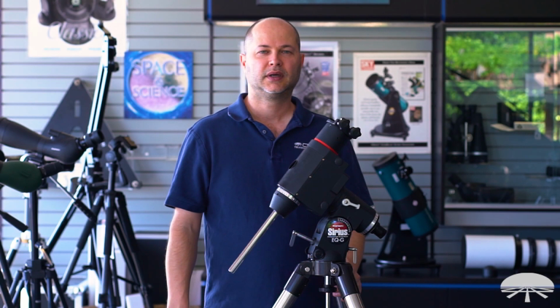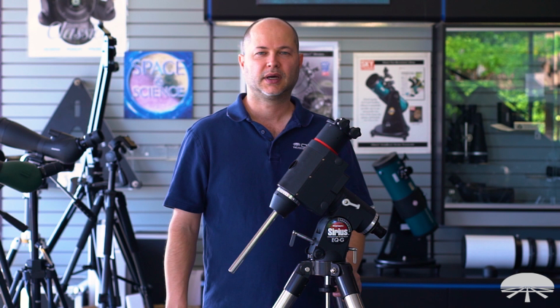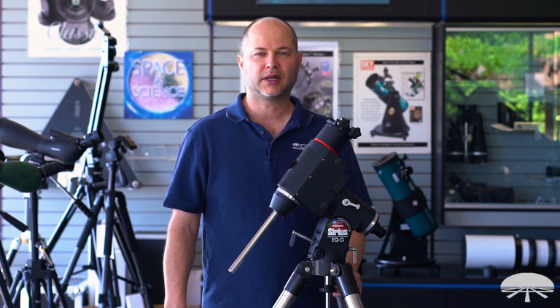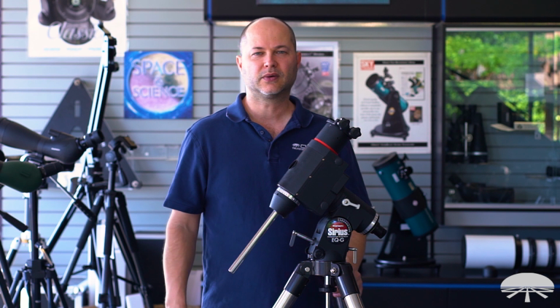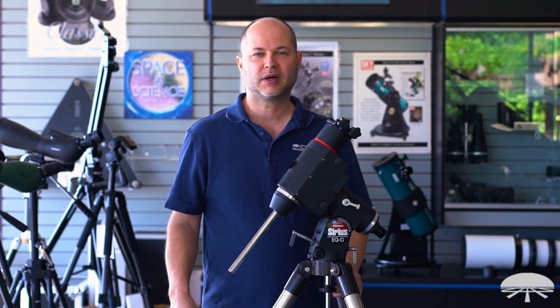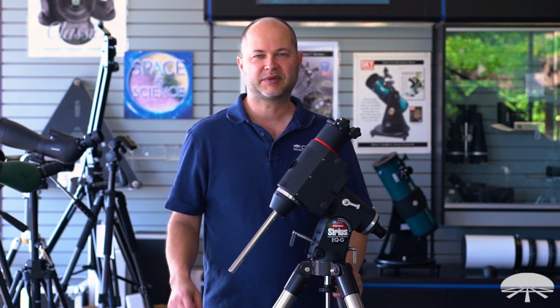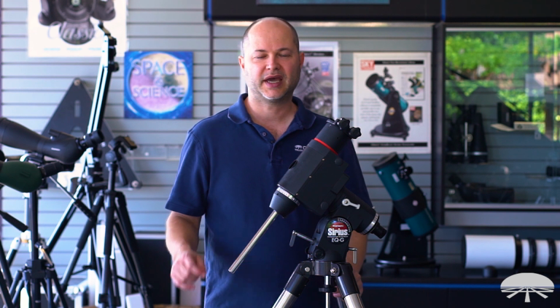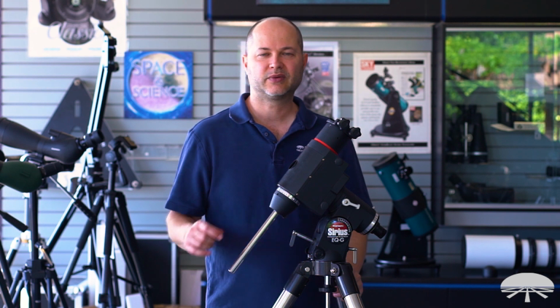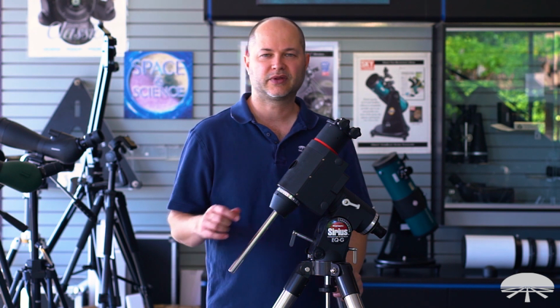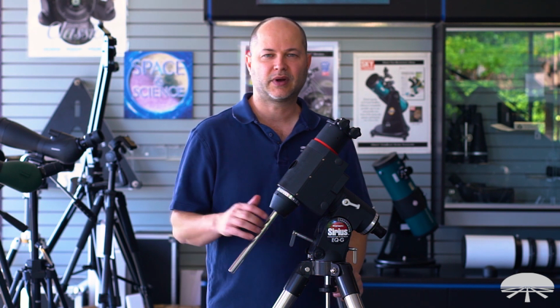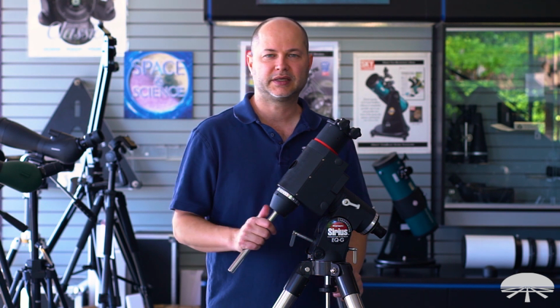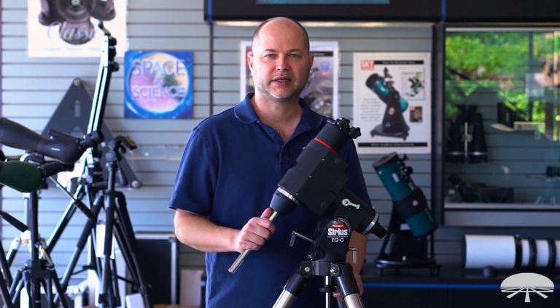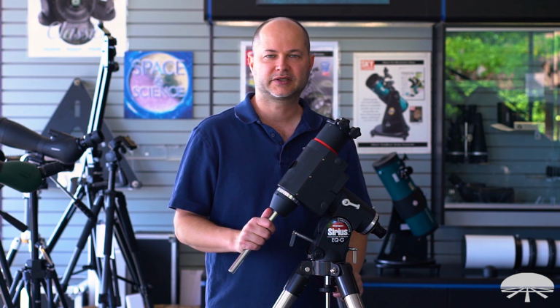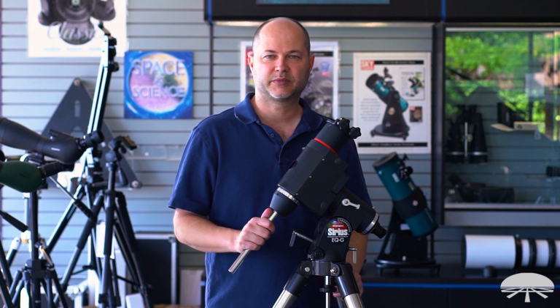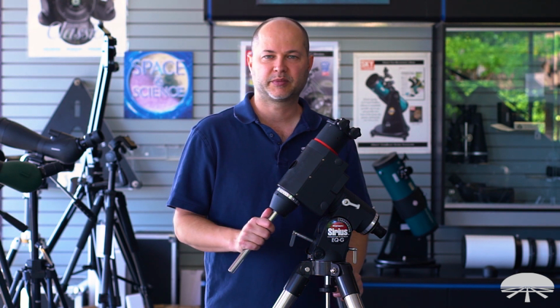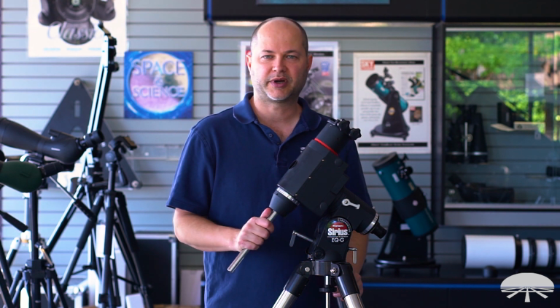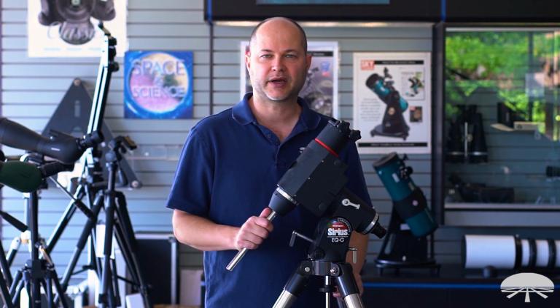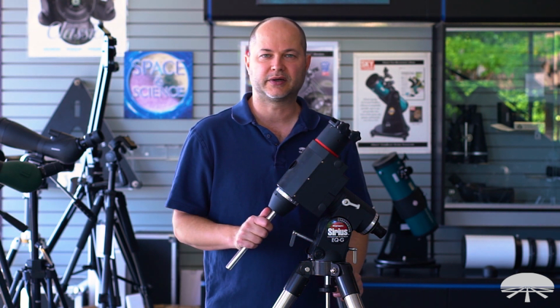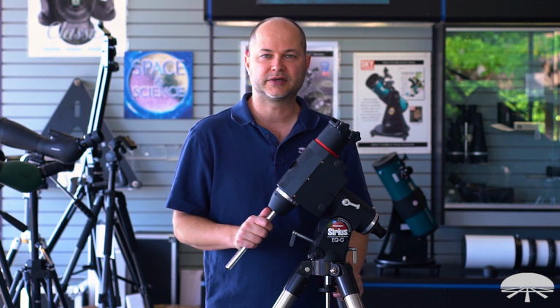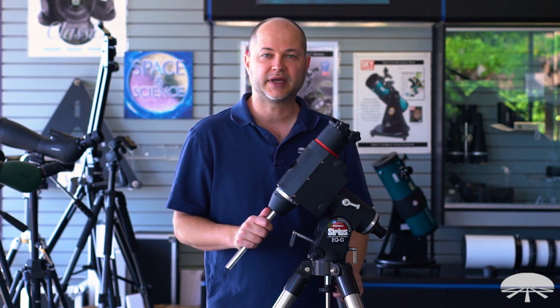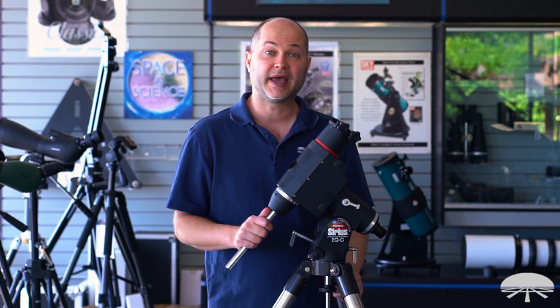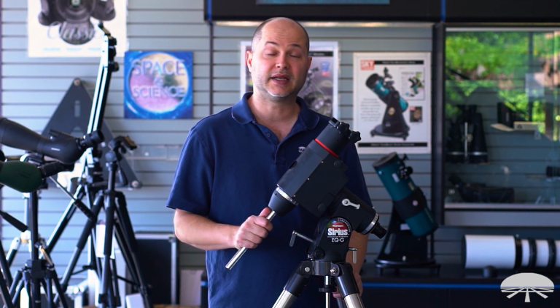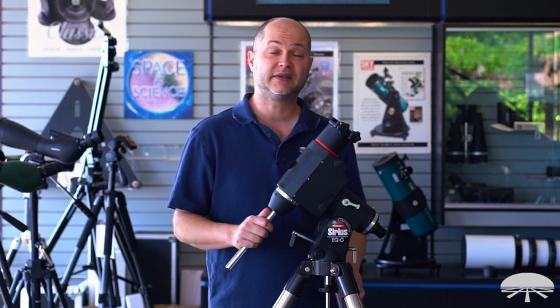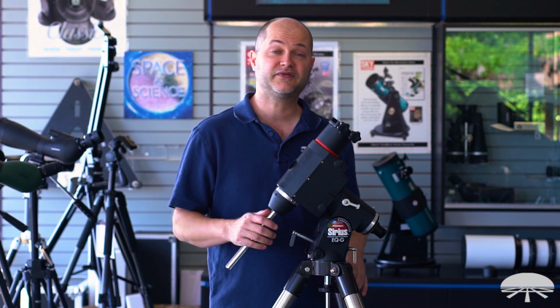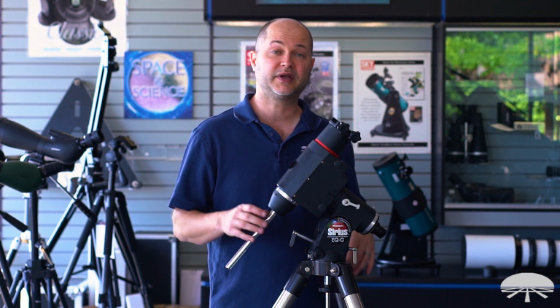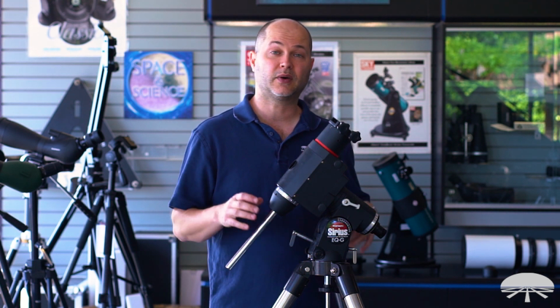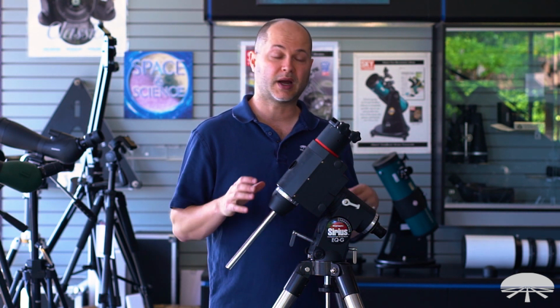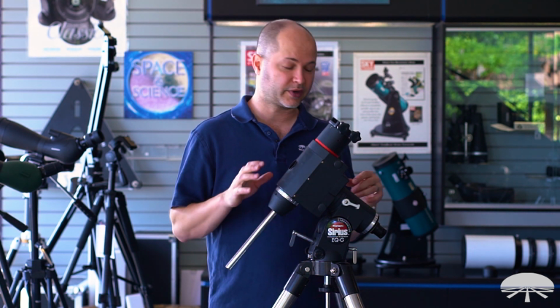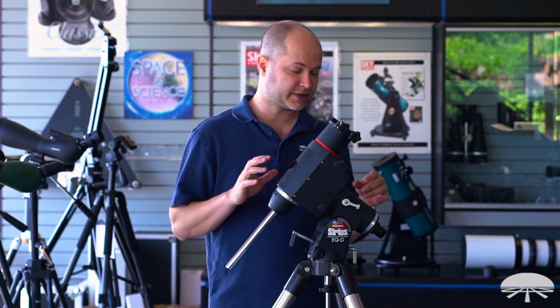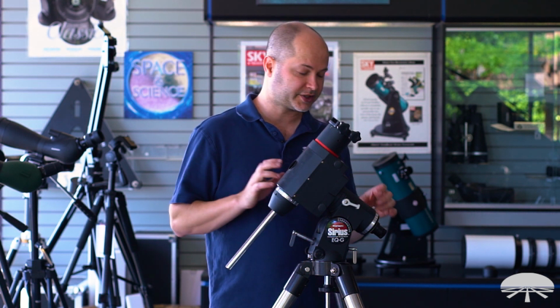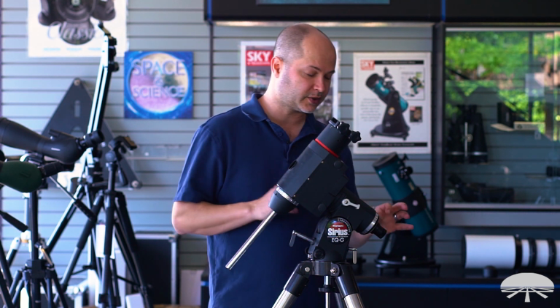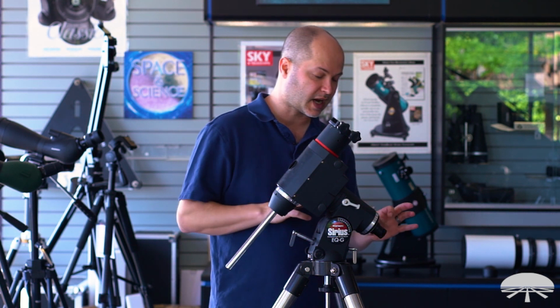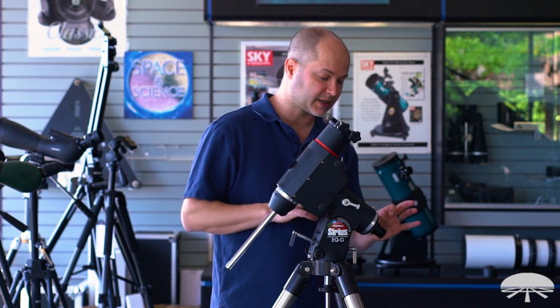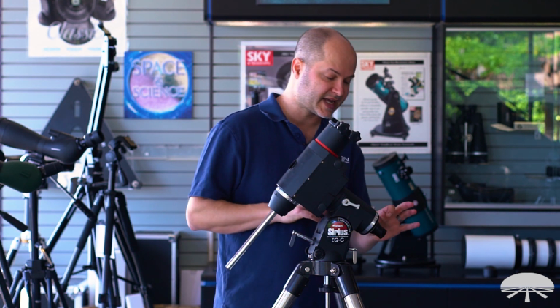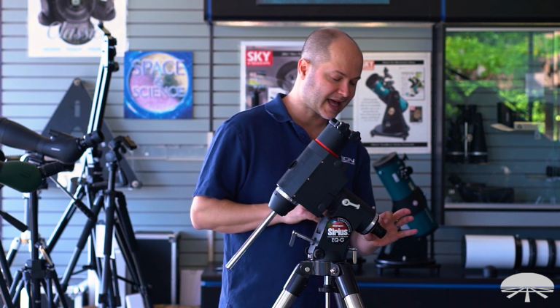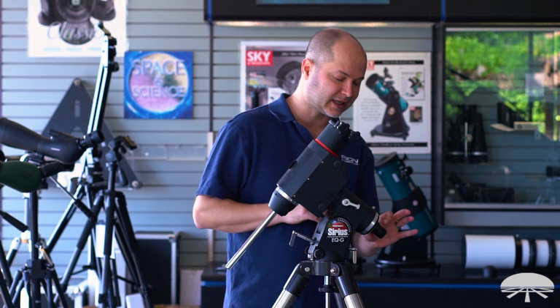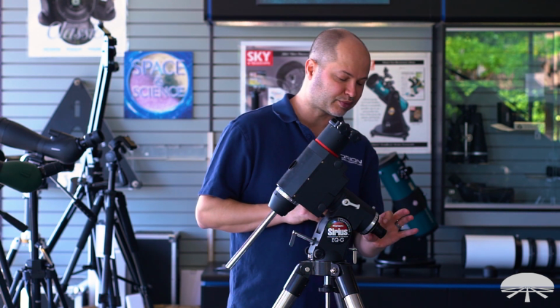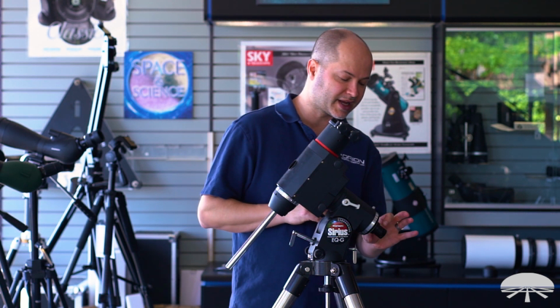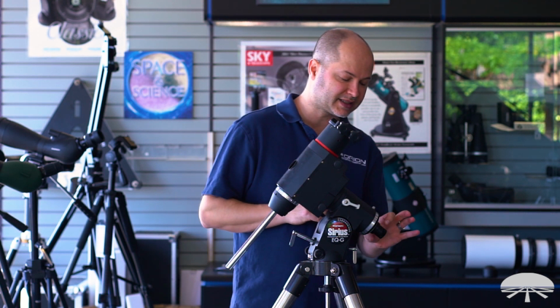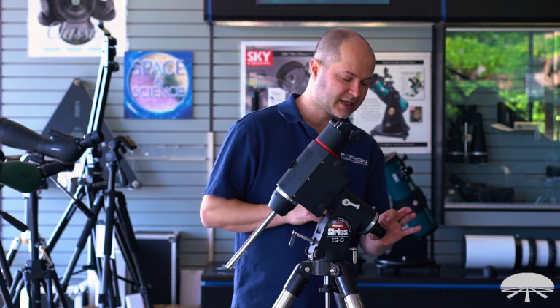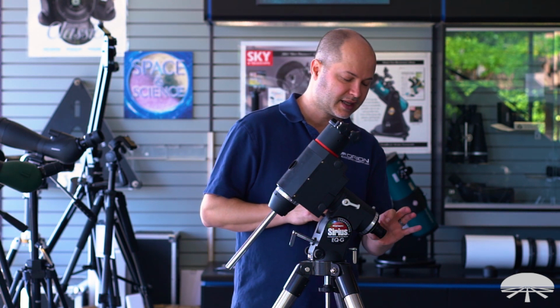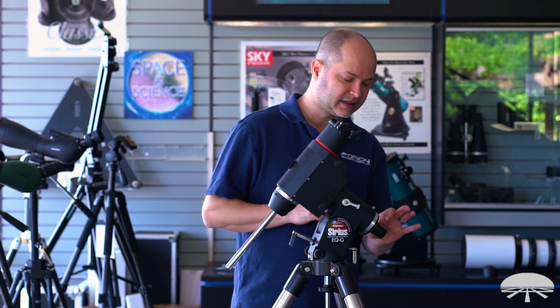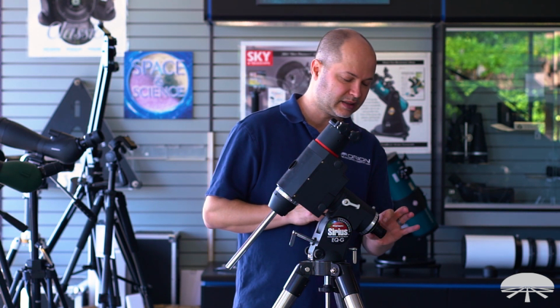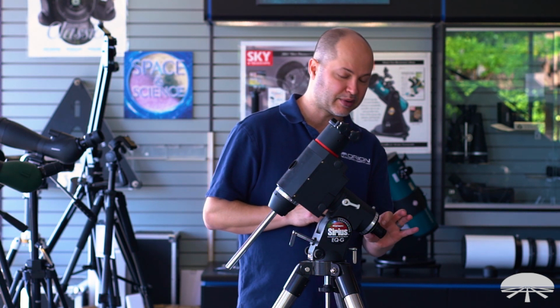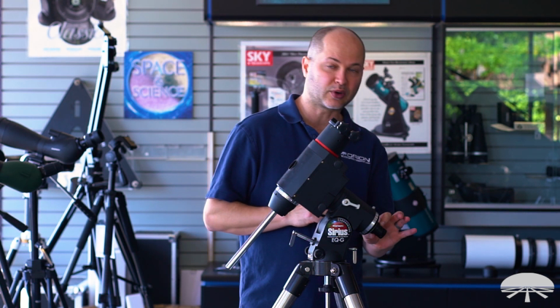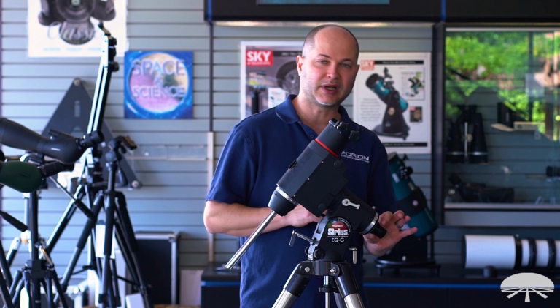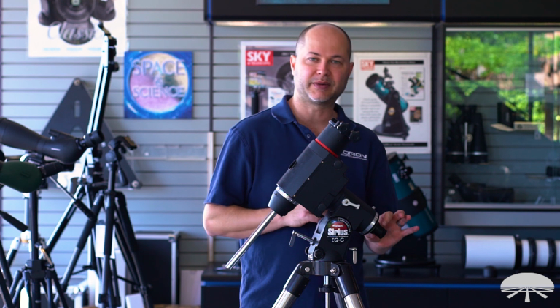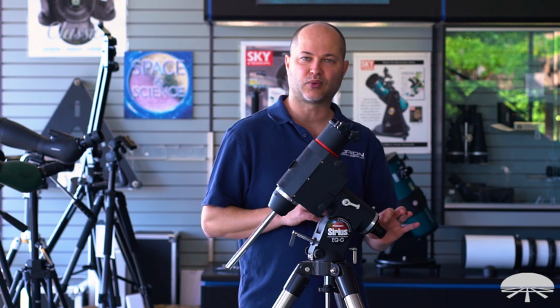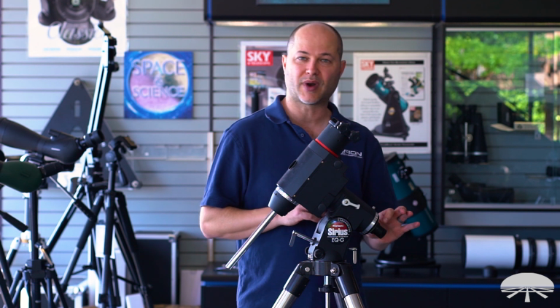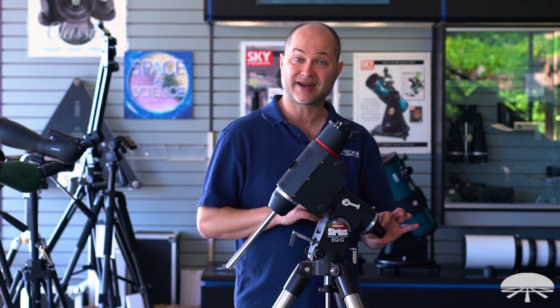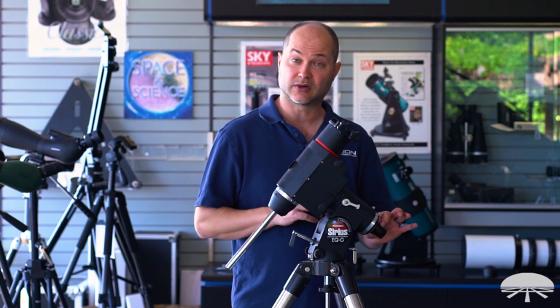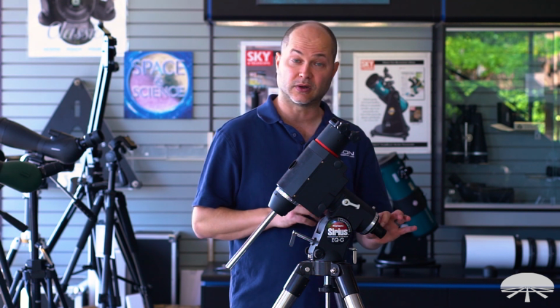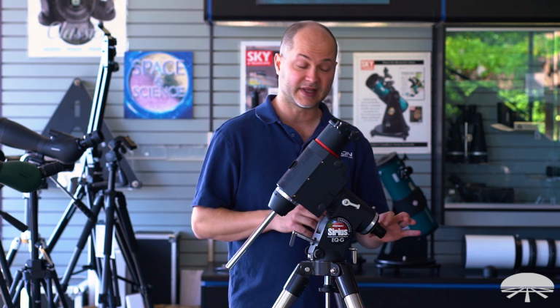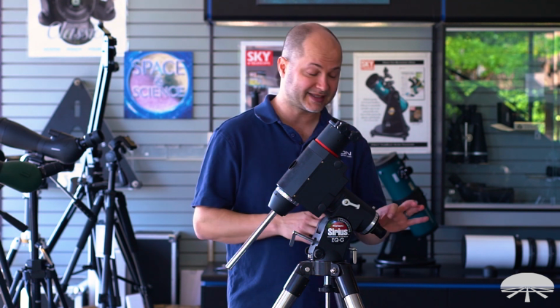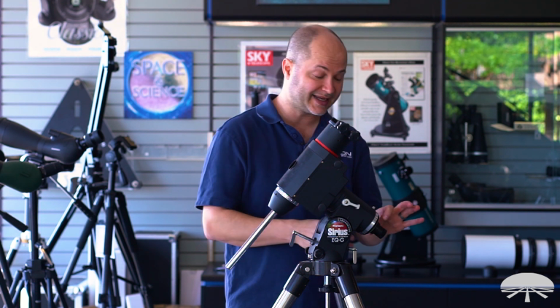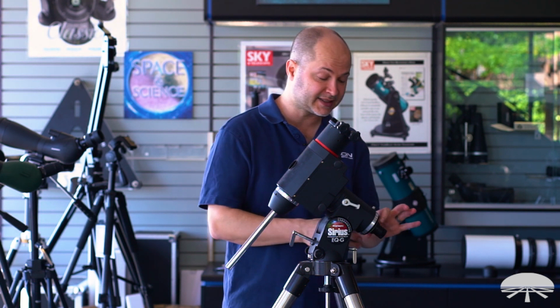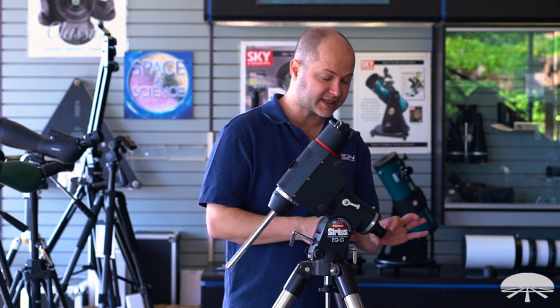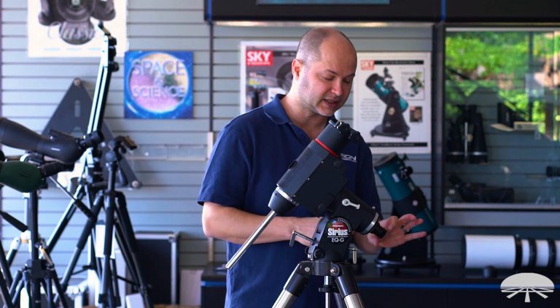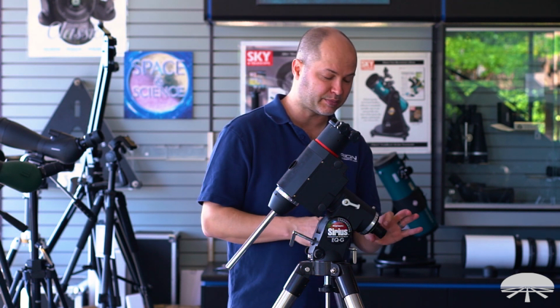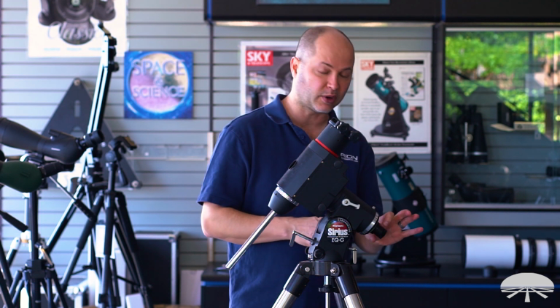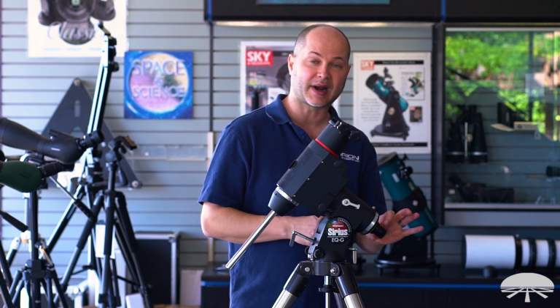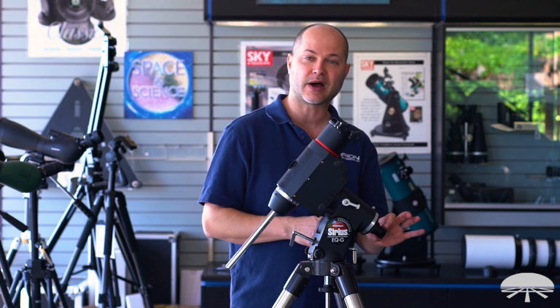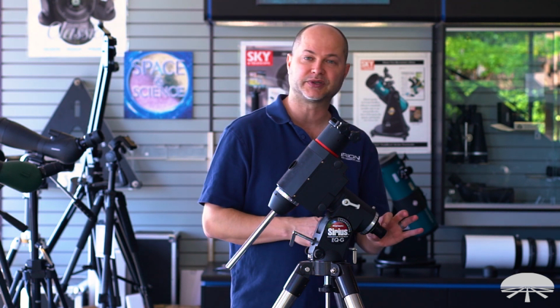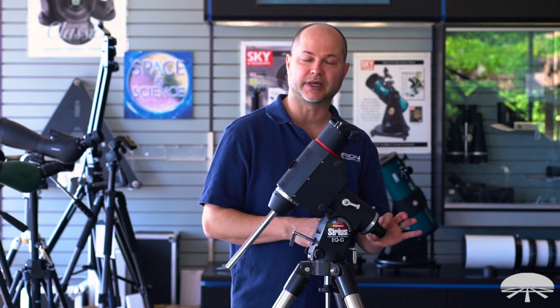Hello, I'm Ken with Orion Telescopes and Binoculars, and in this video I wanted to show you how to calibrate the polar alignment reticle that's inside the polar housing.